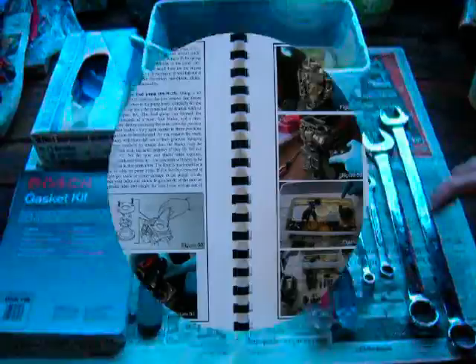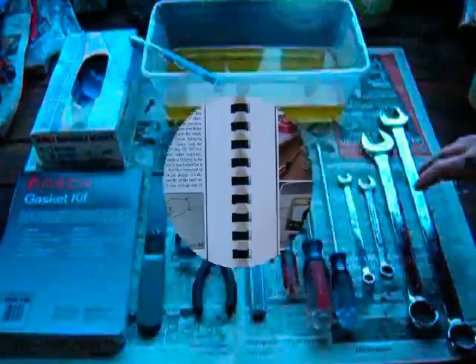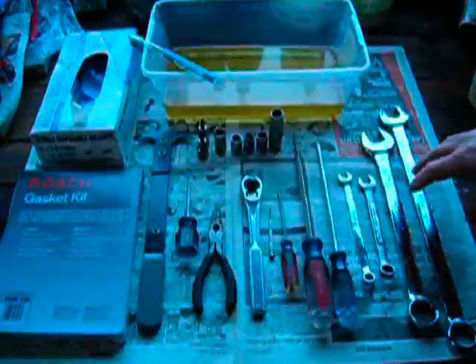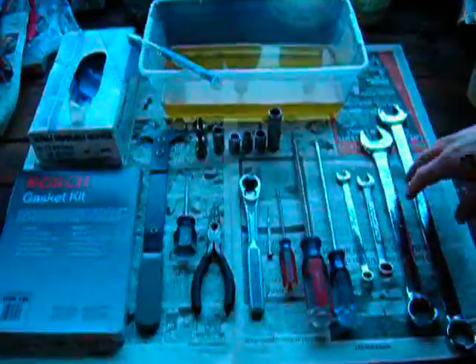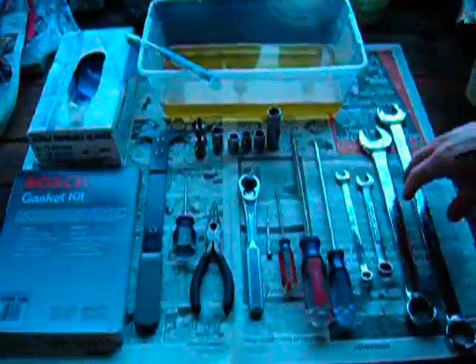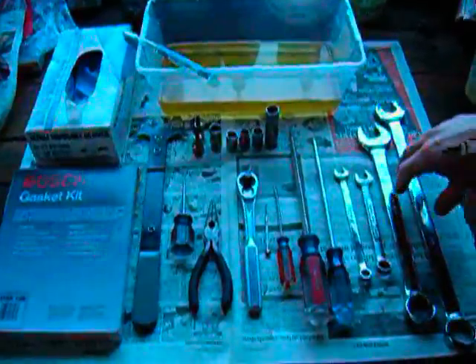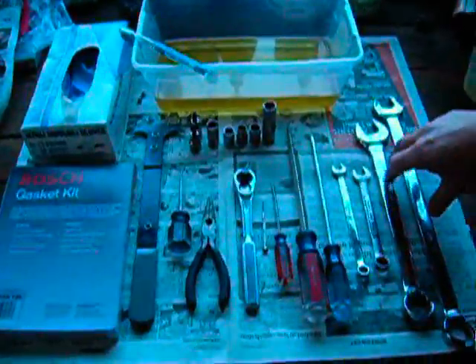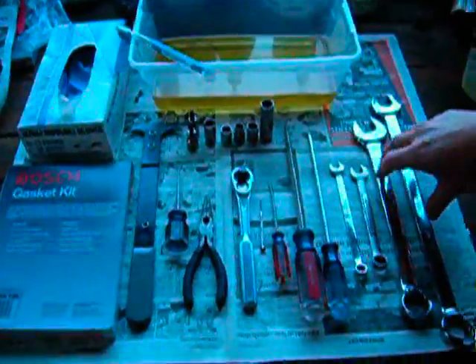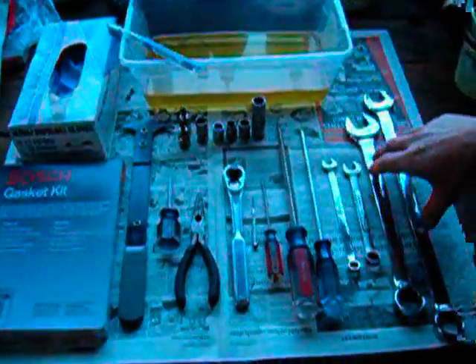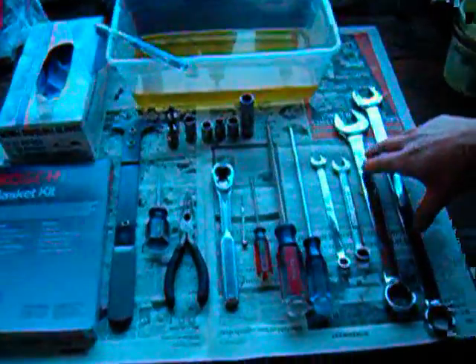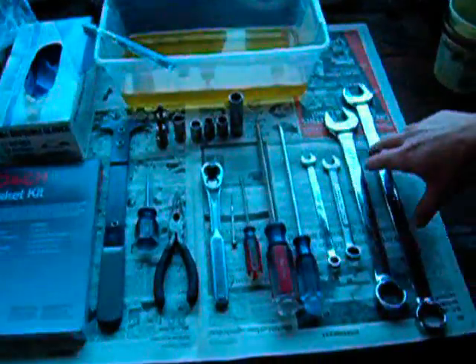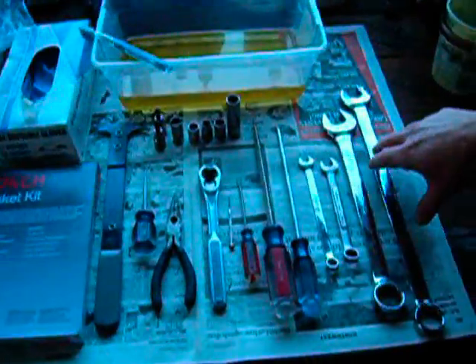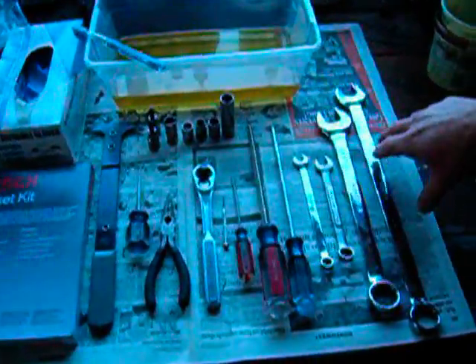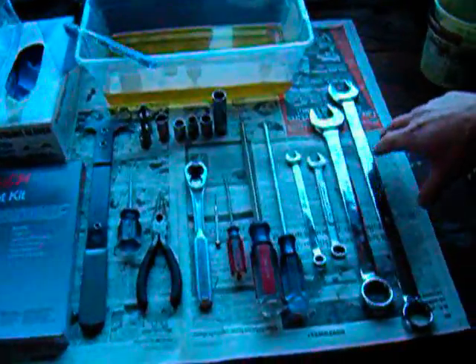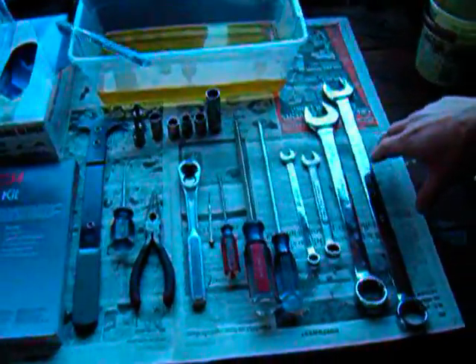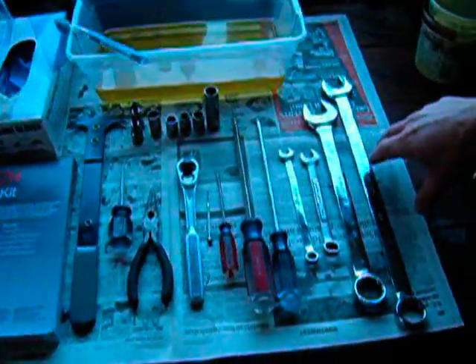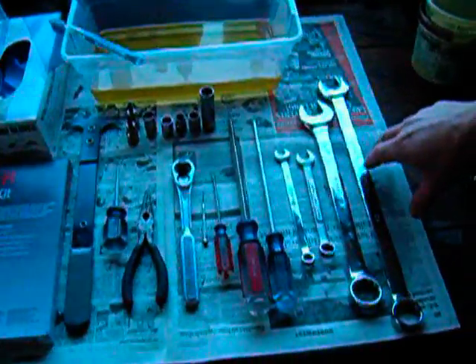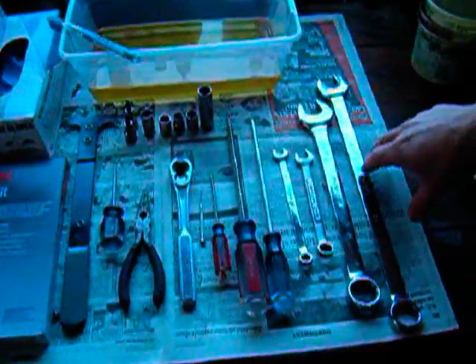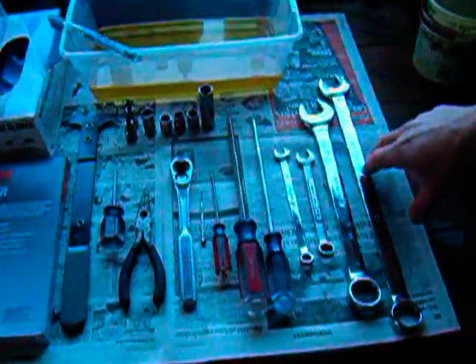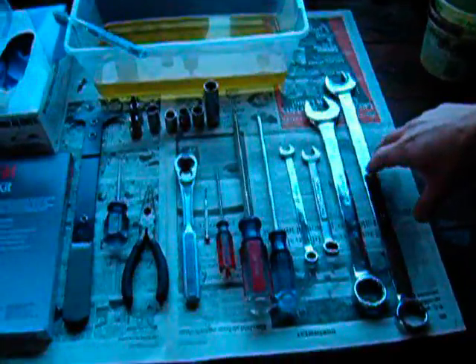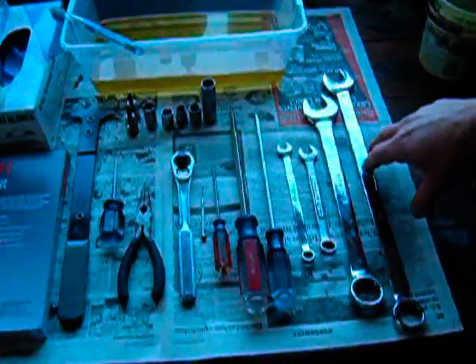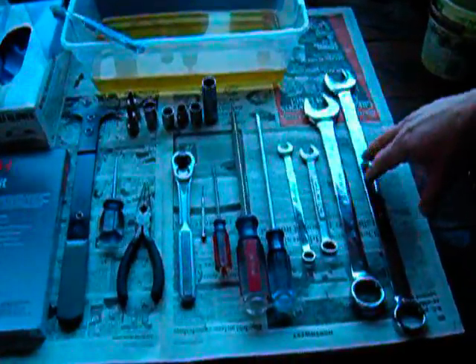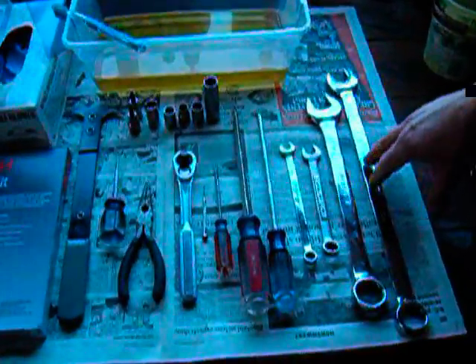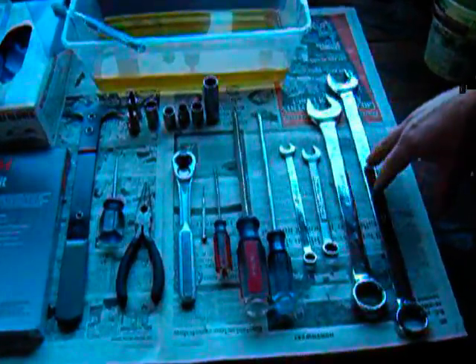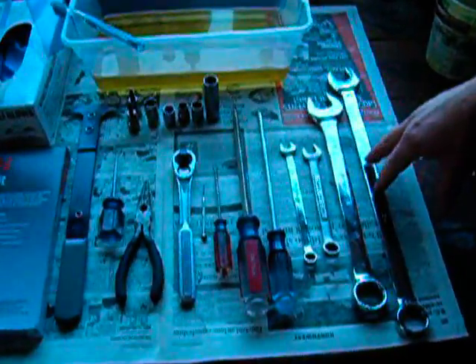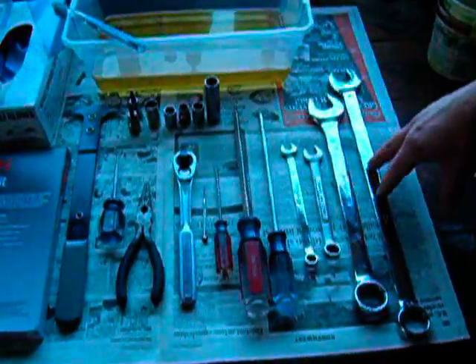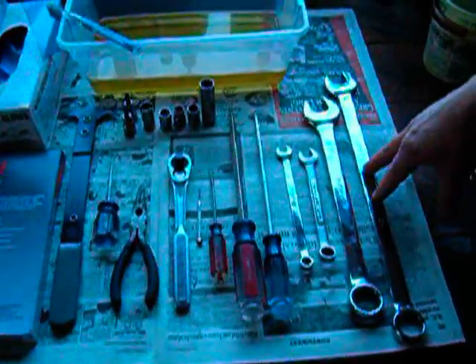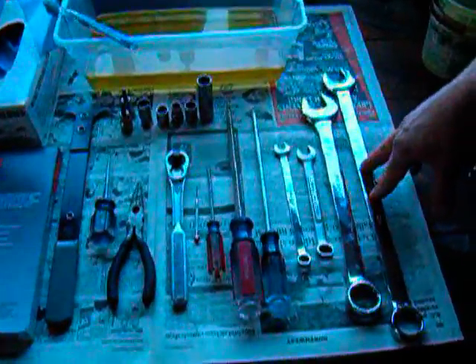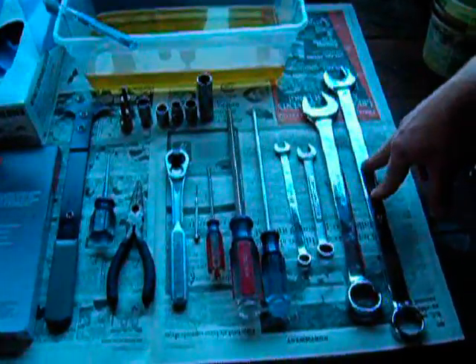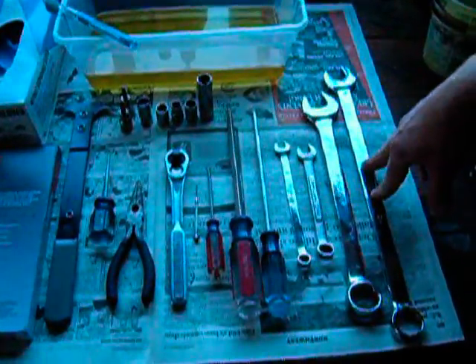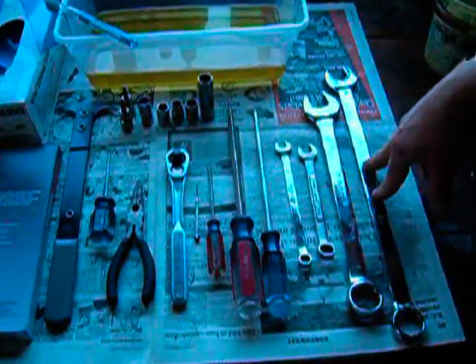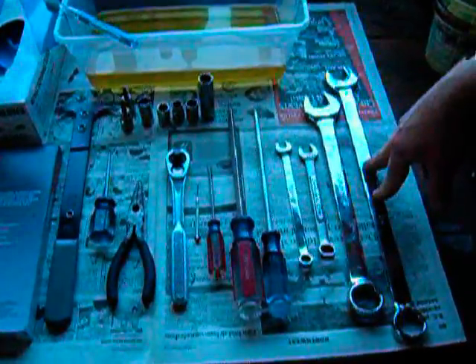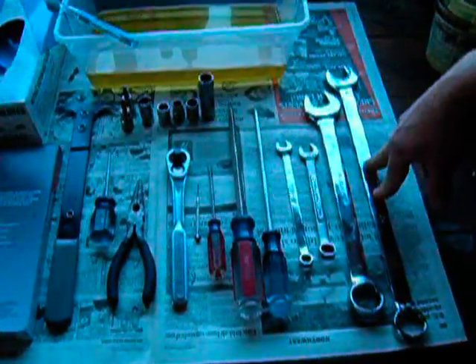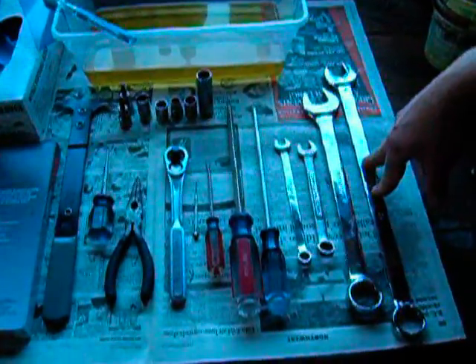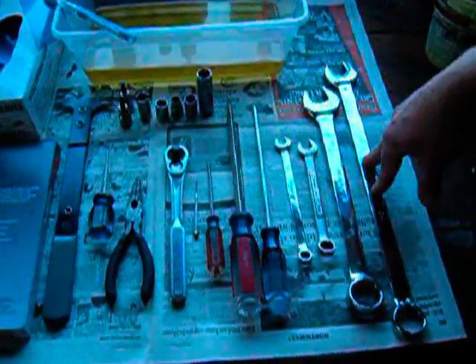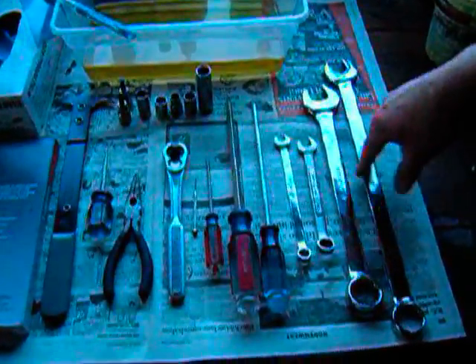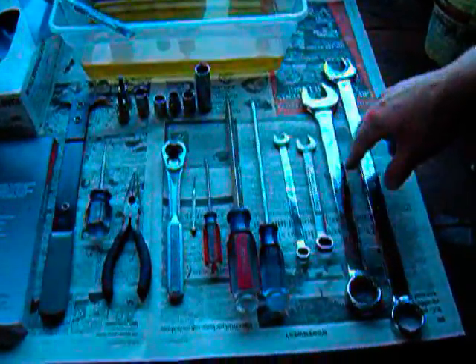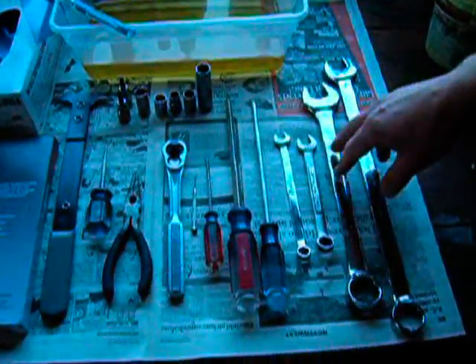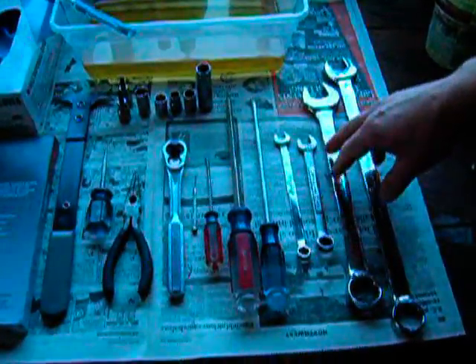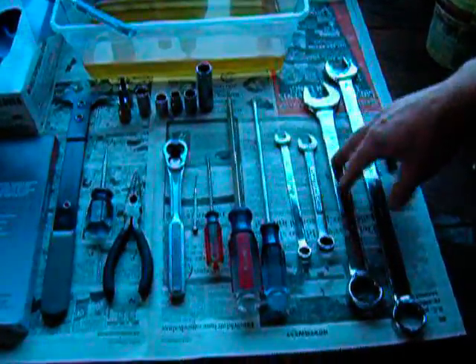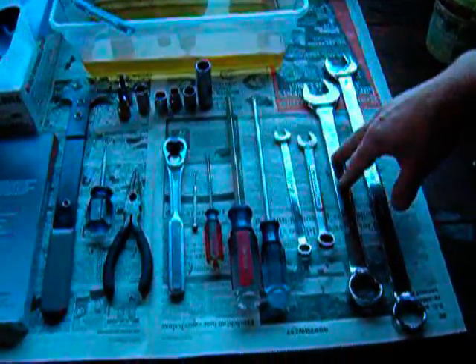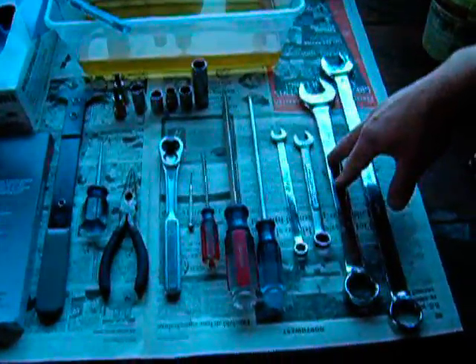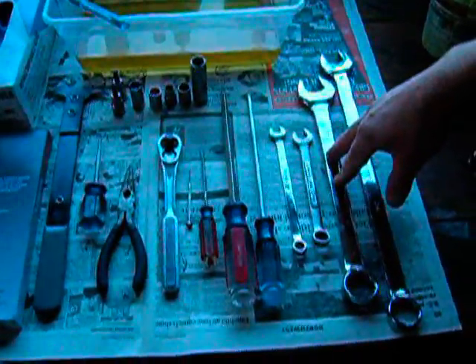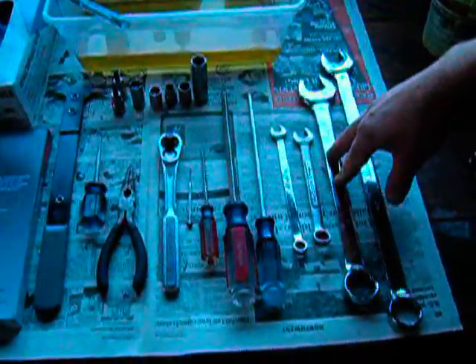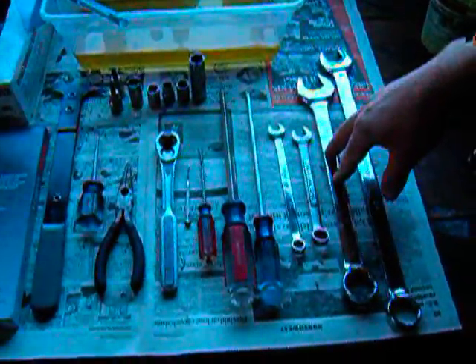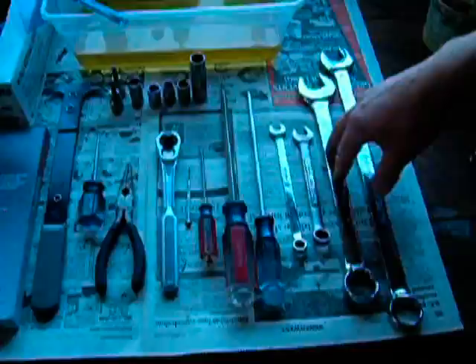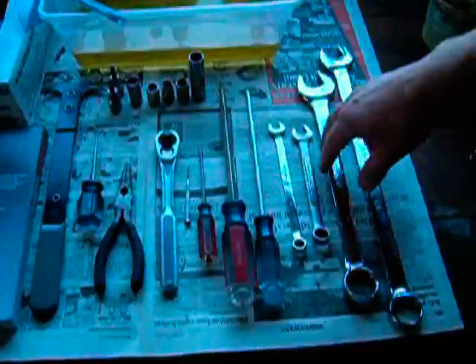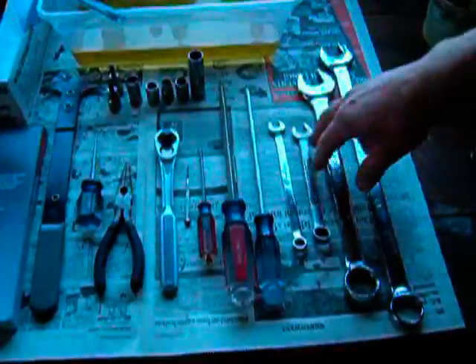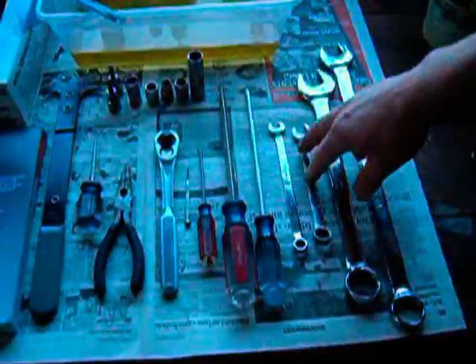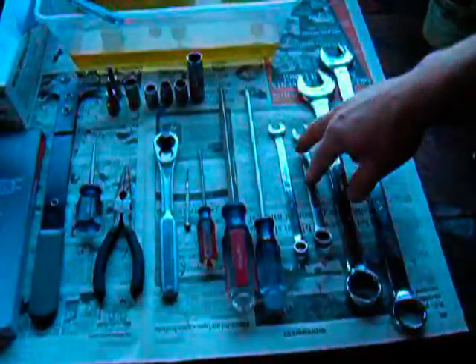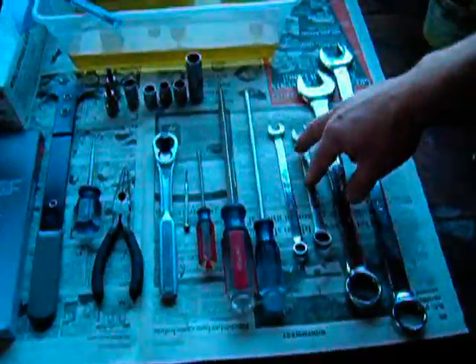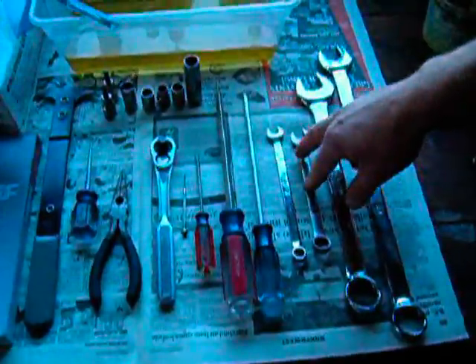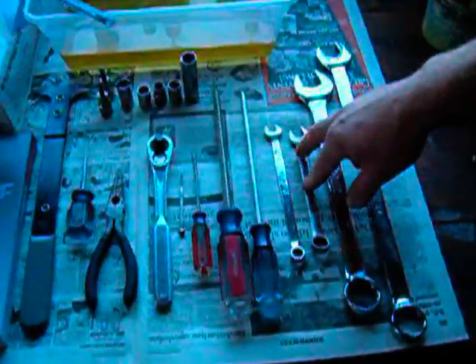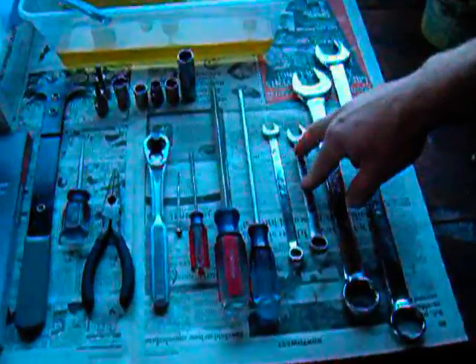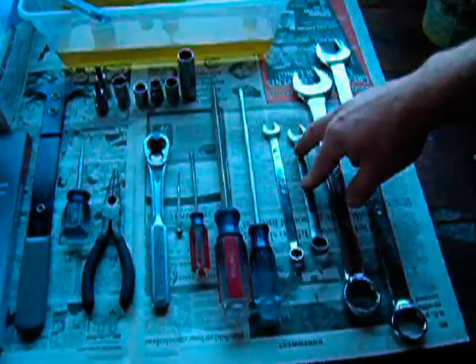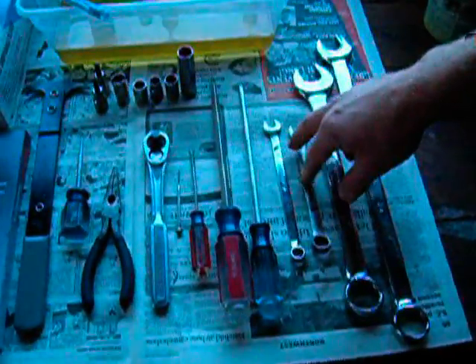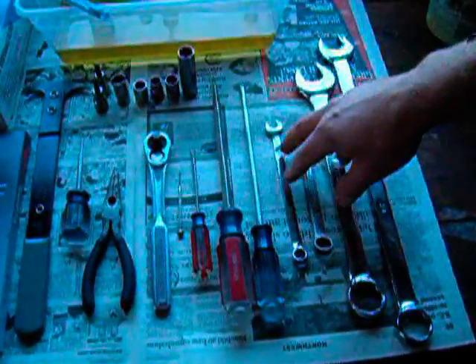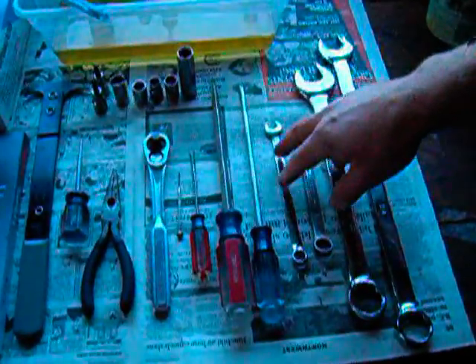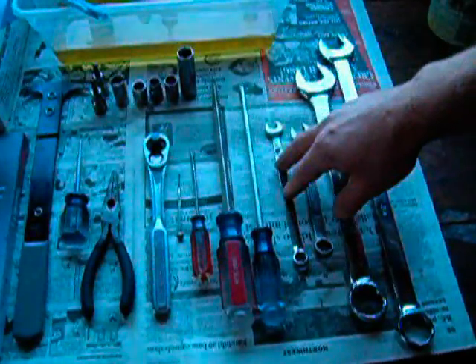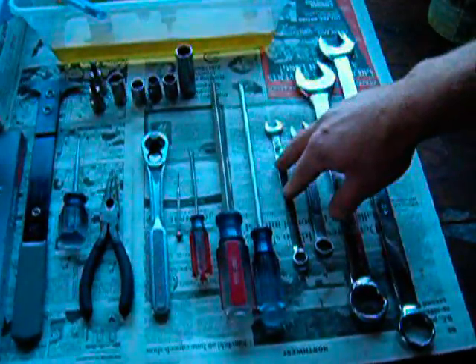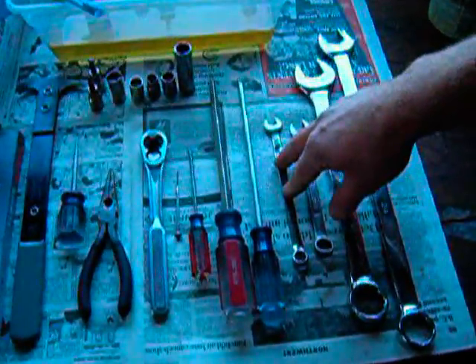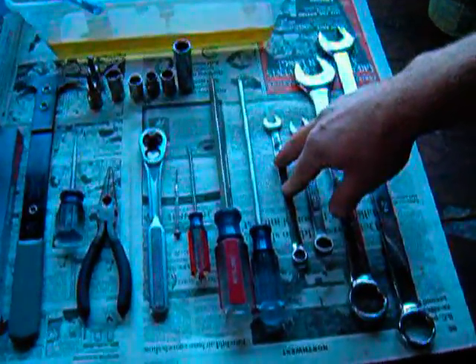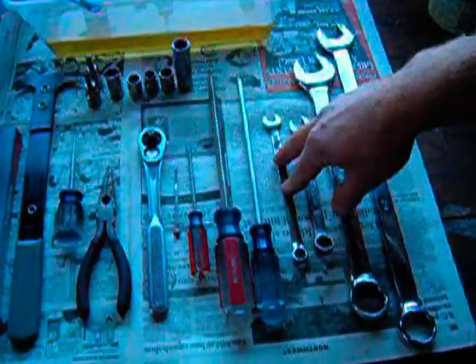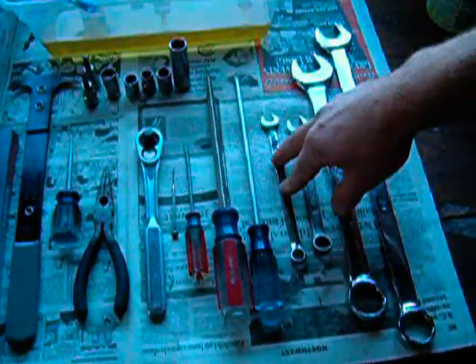We're going to need a few different sizes of combination wrenches. We have a 24mm, a 1 inch, a 13mm, and a 10mm.